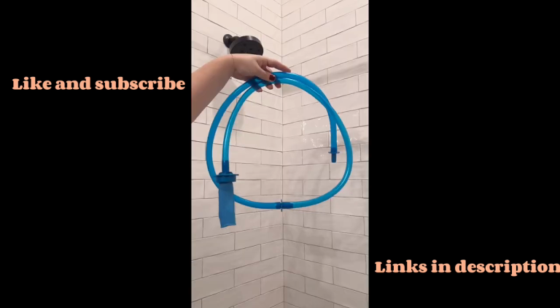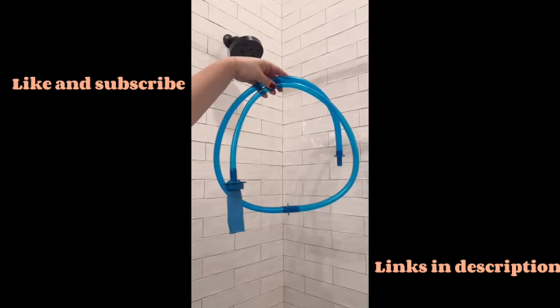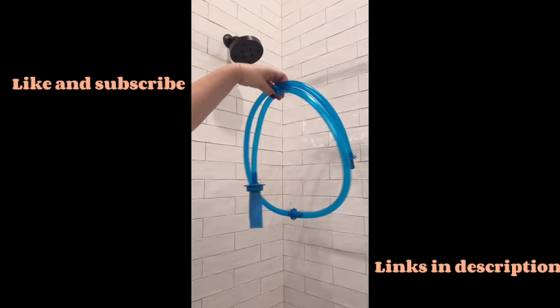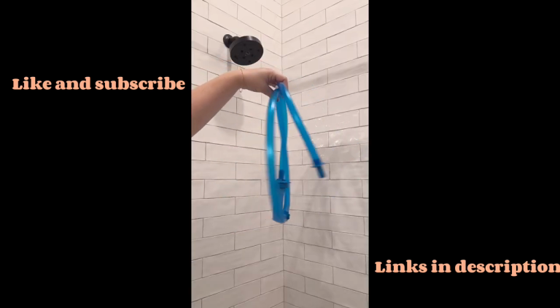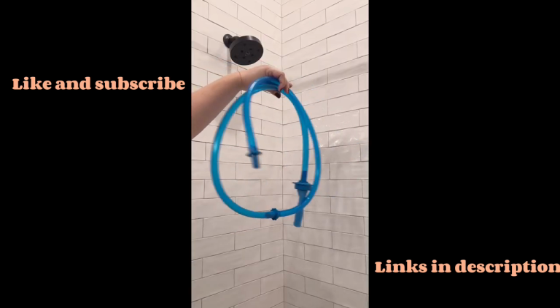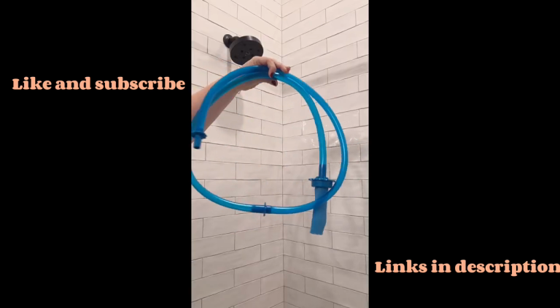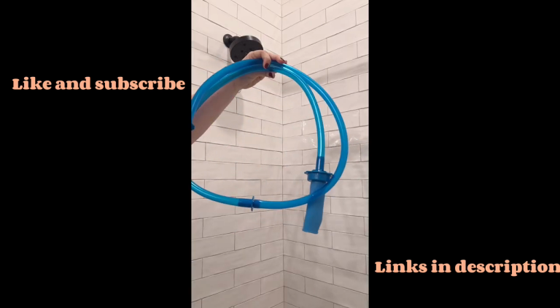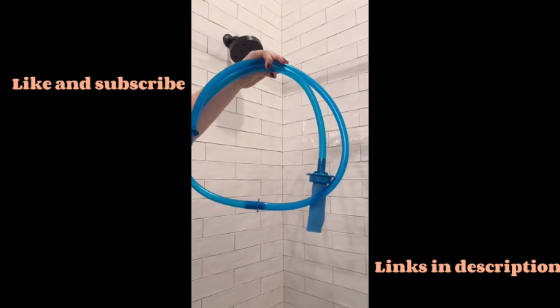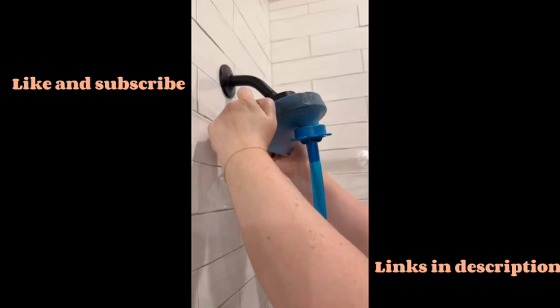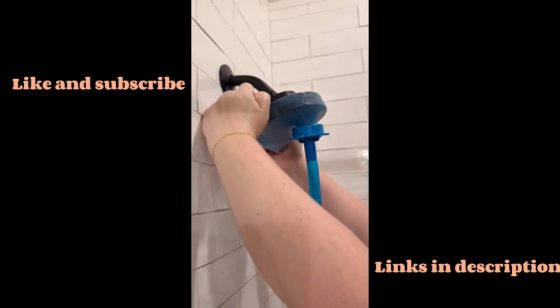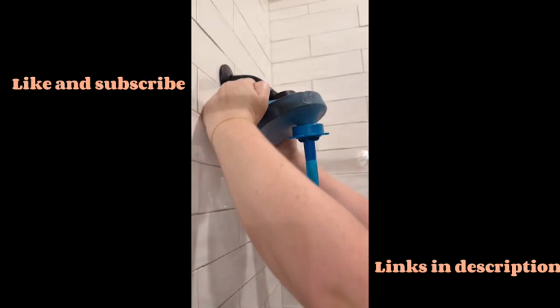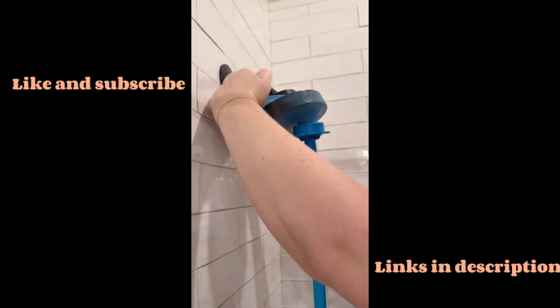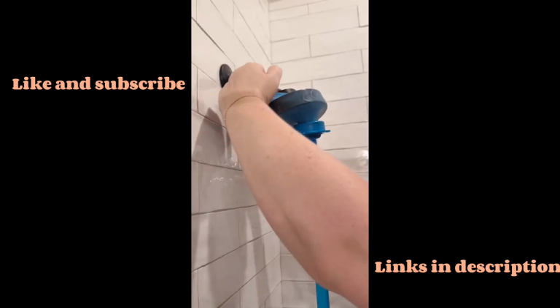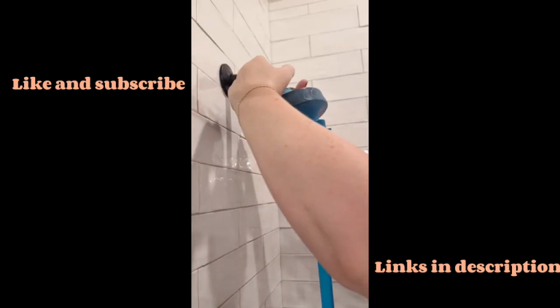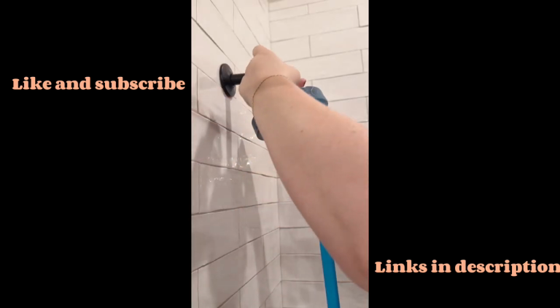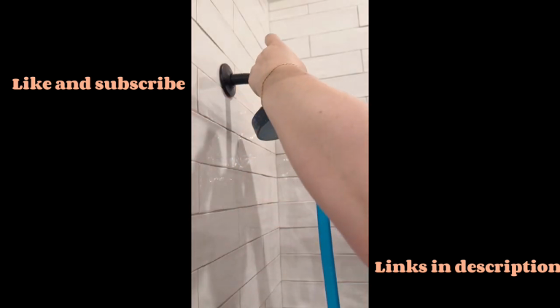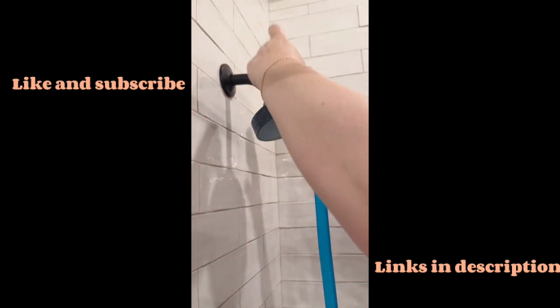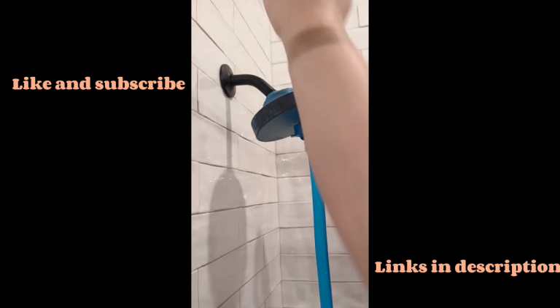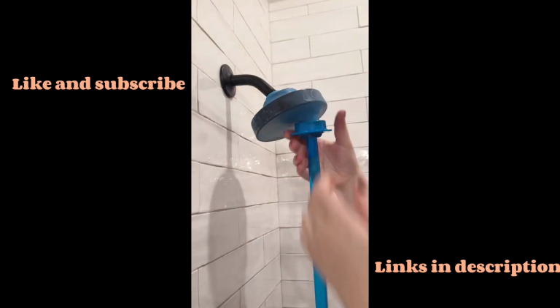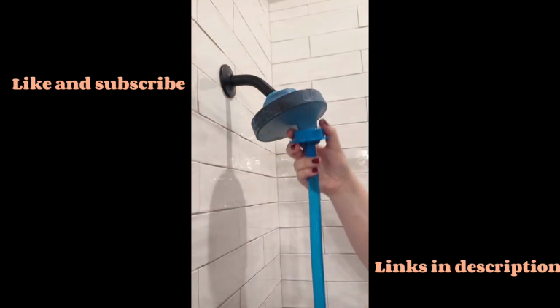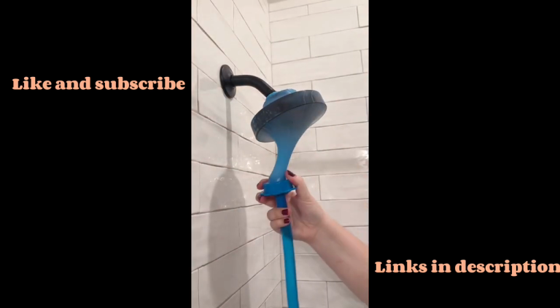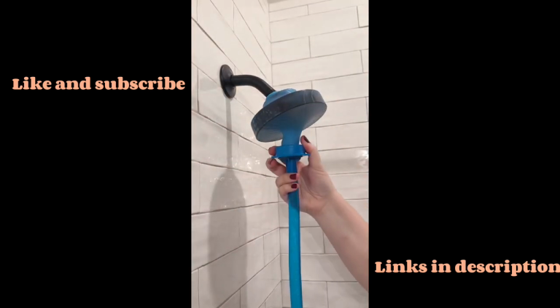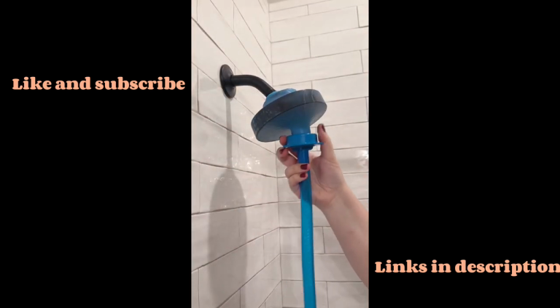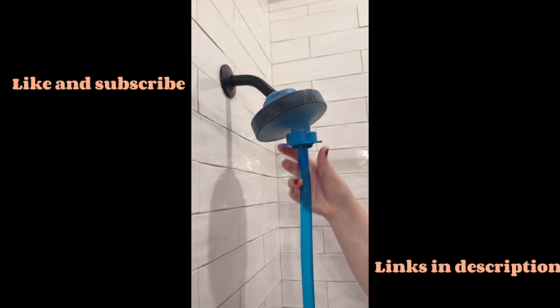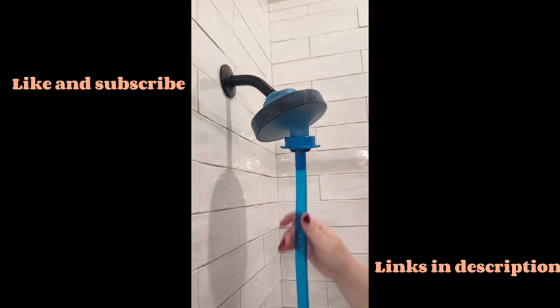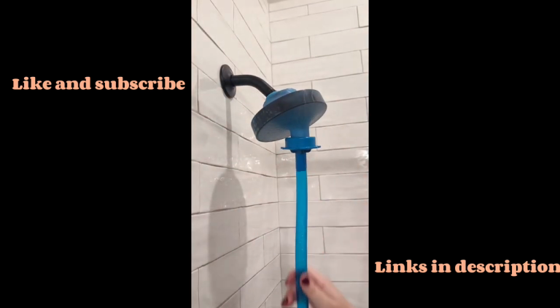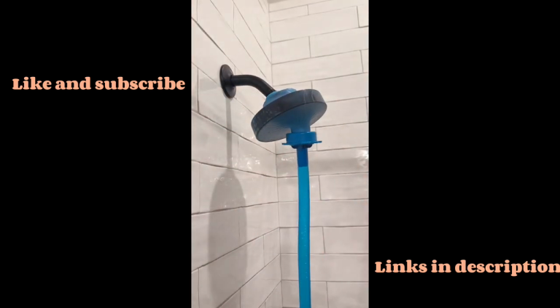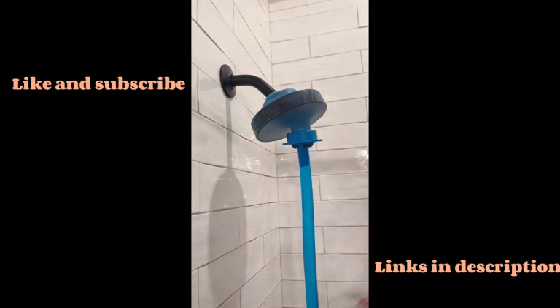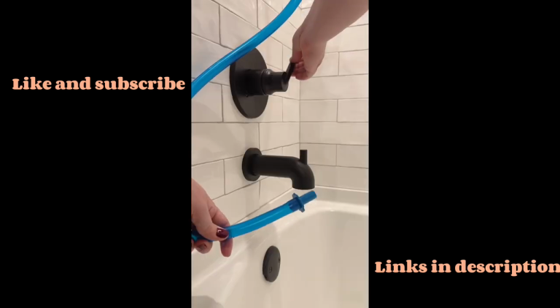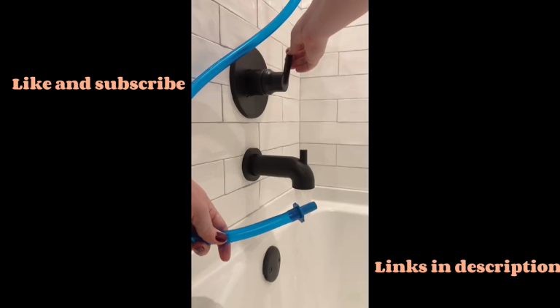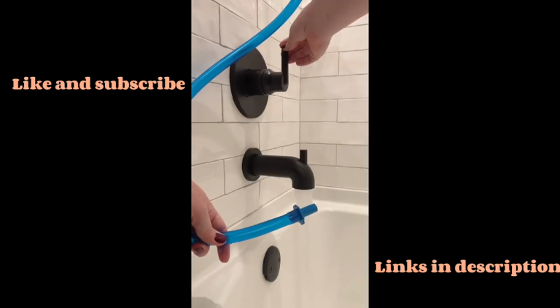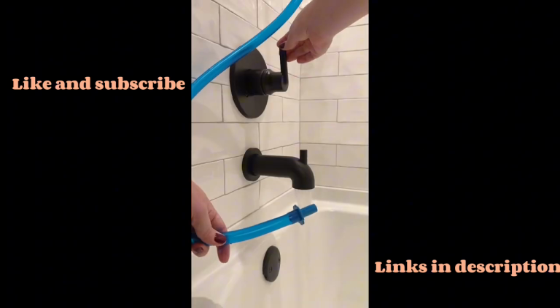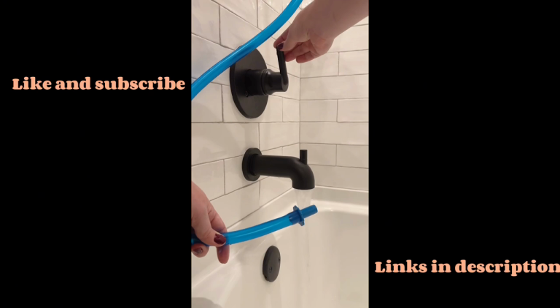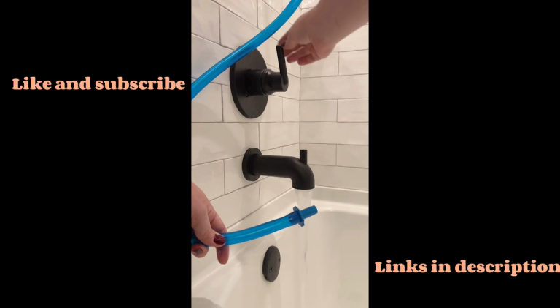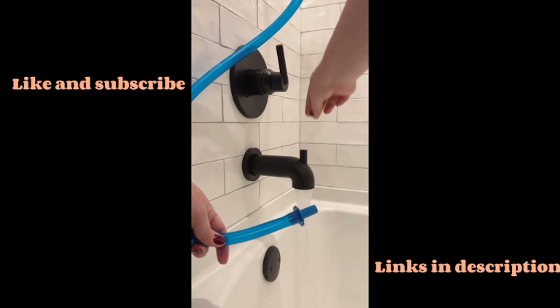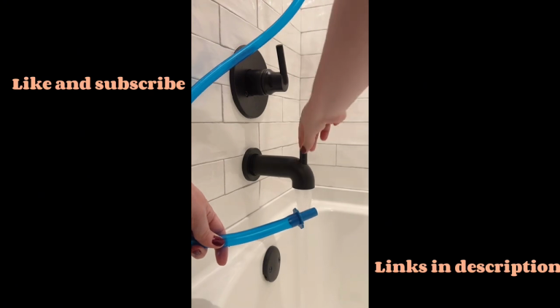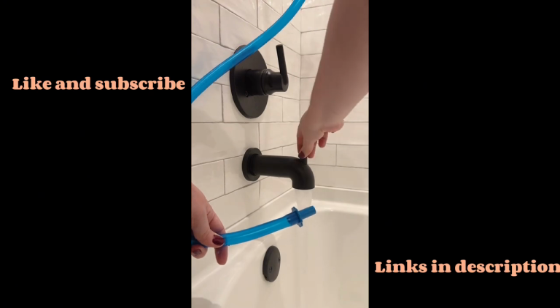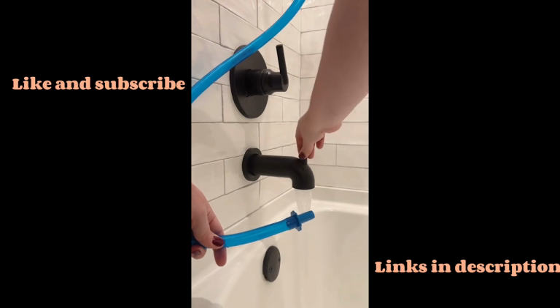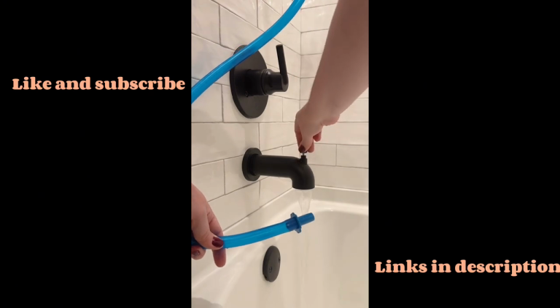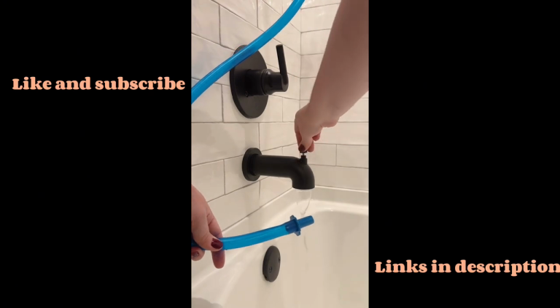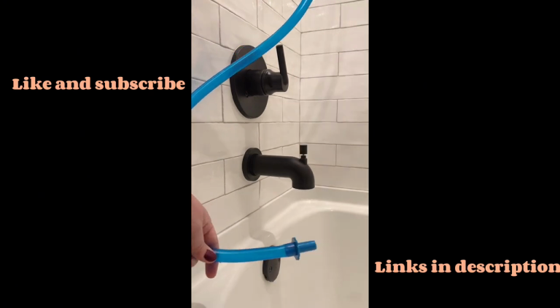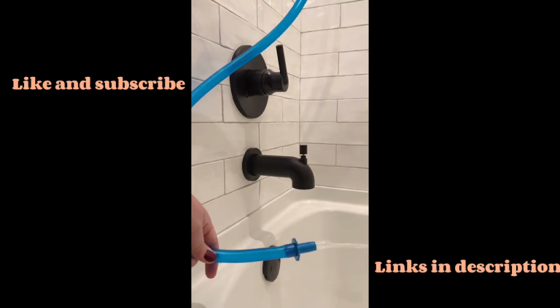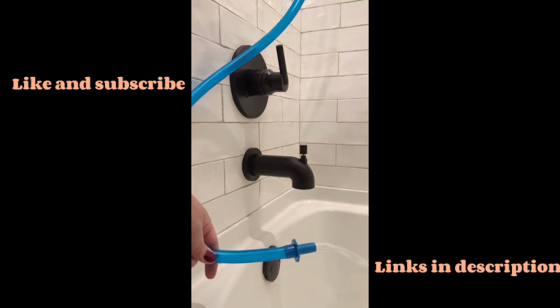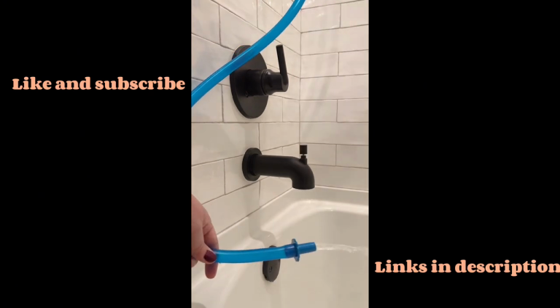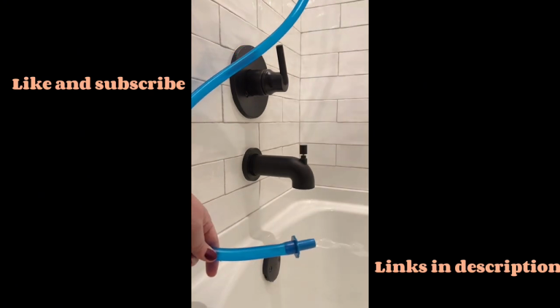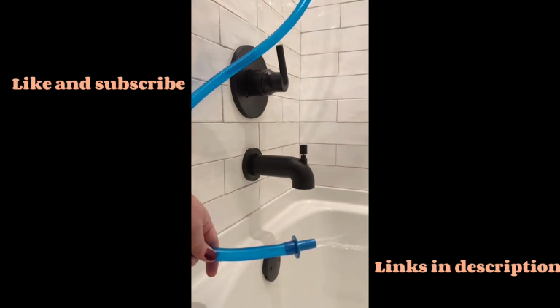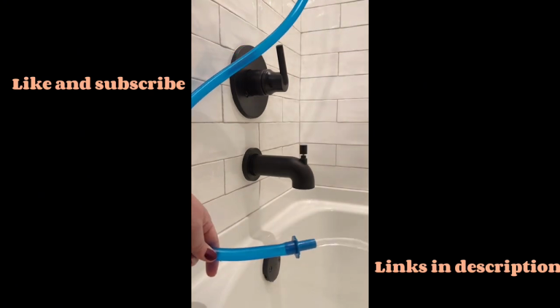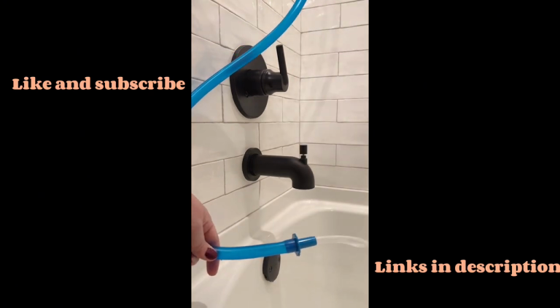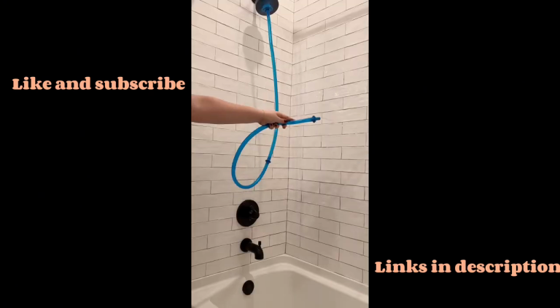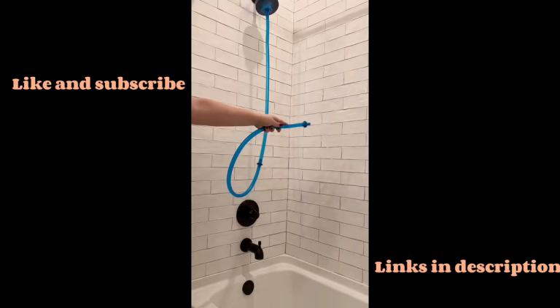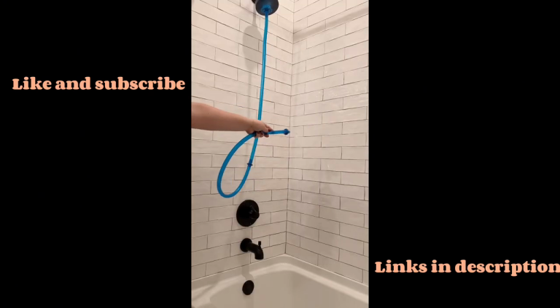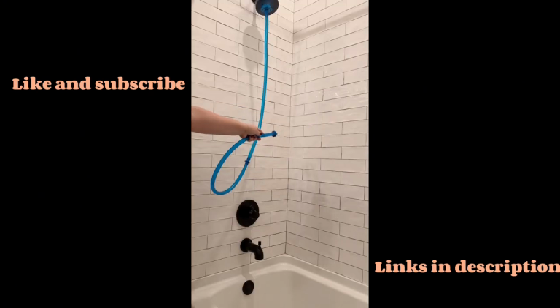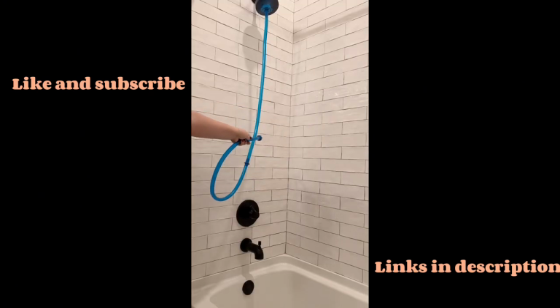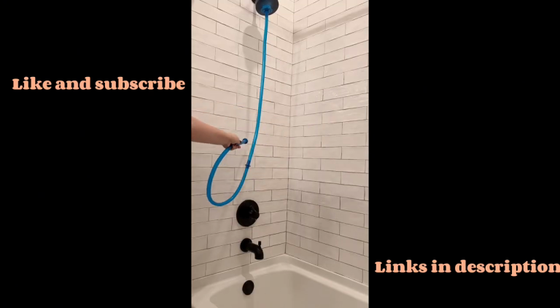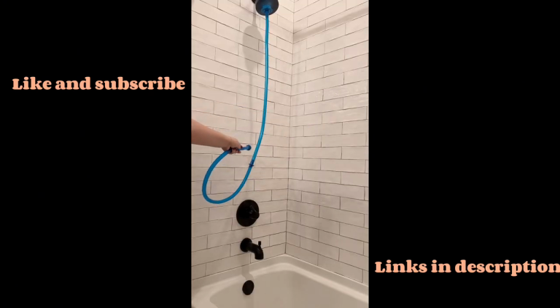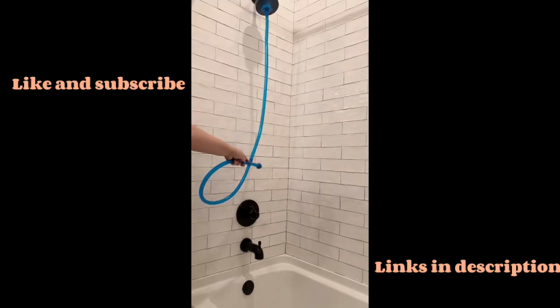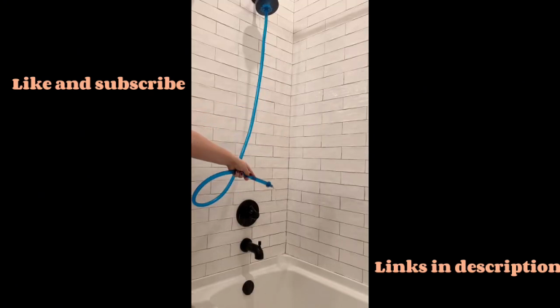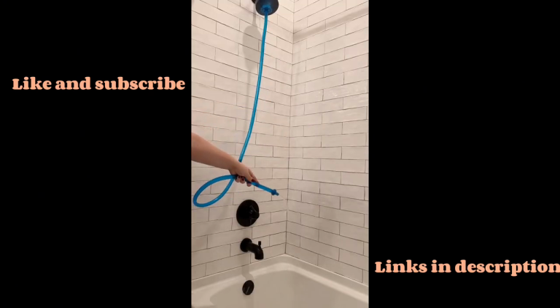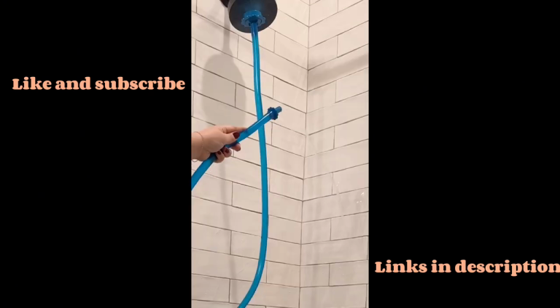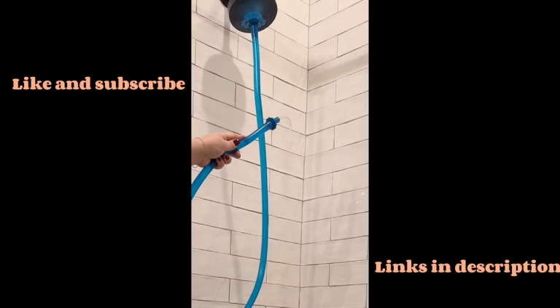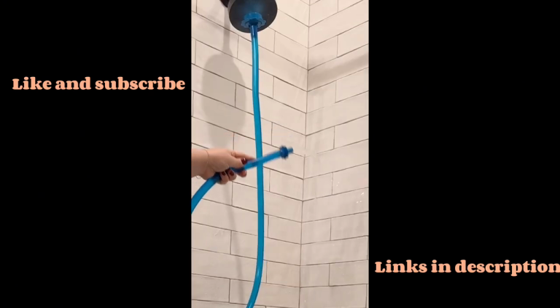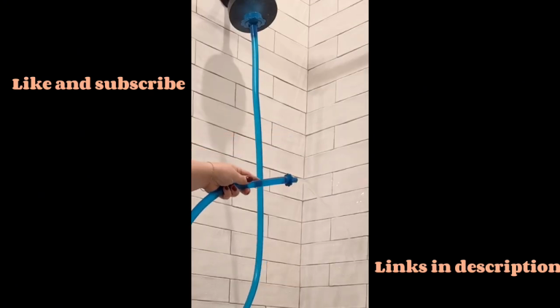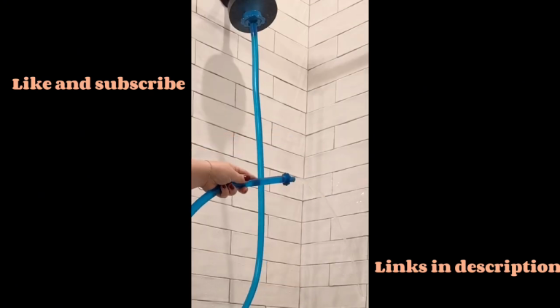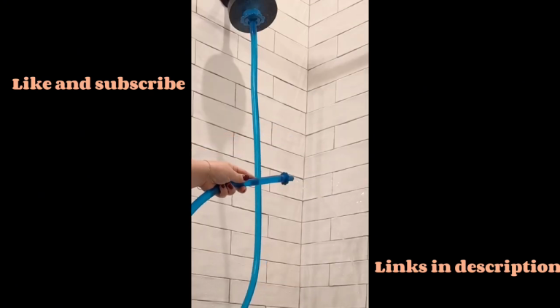Stop worrying about rinsing the walls of your shower with this hose. You just connect it to your shower head, turn on the water, and rinse away. It even reaches places you can't reach.